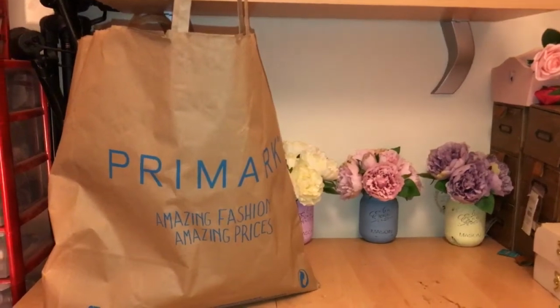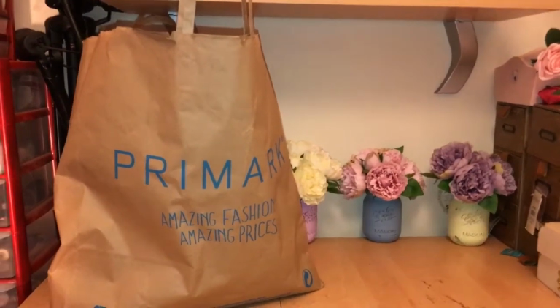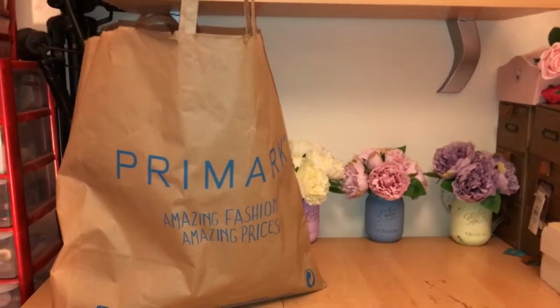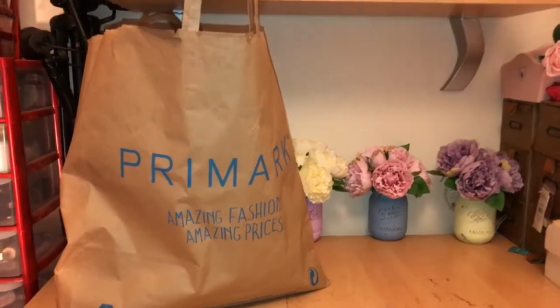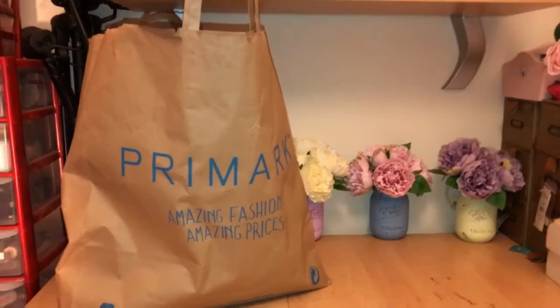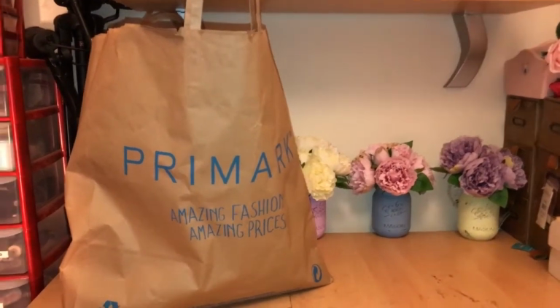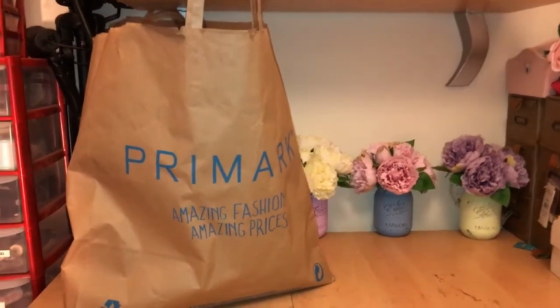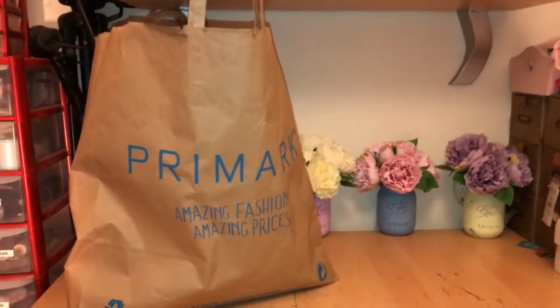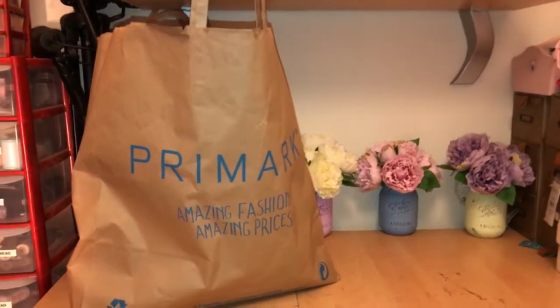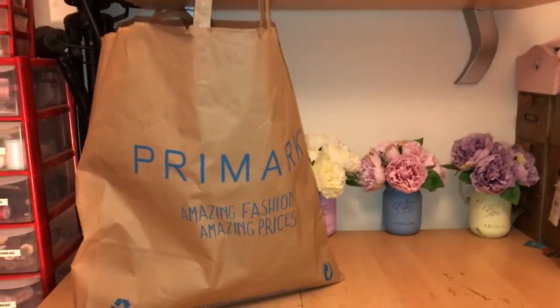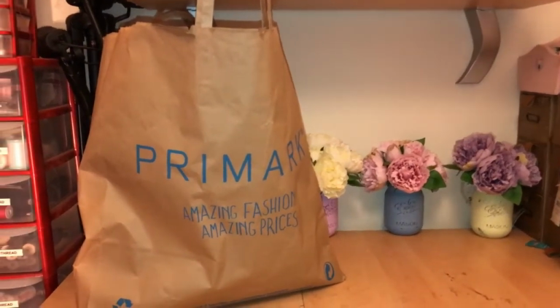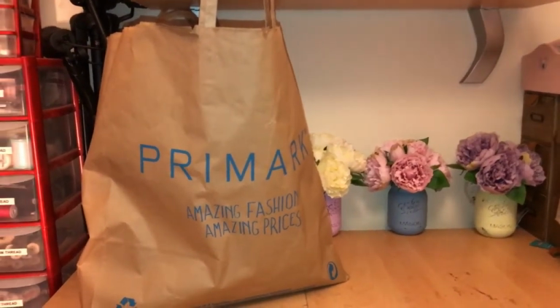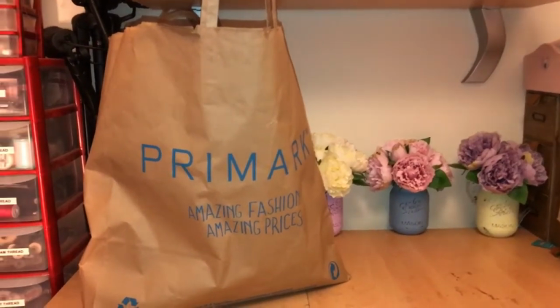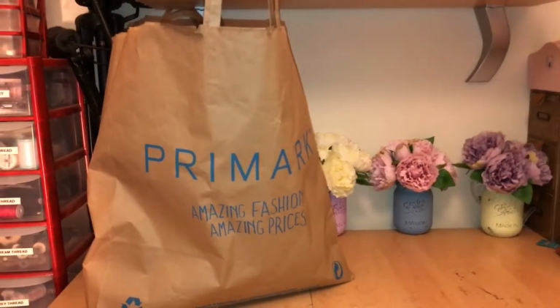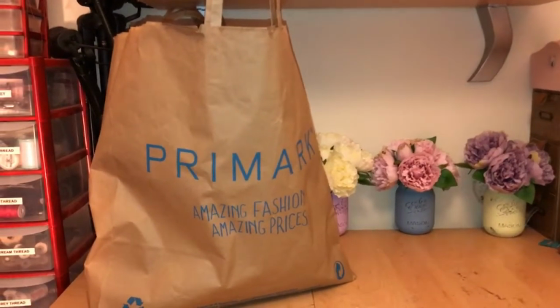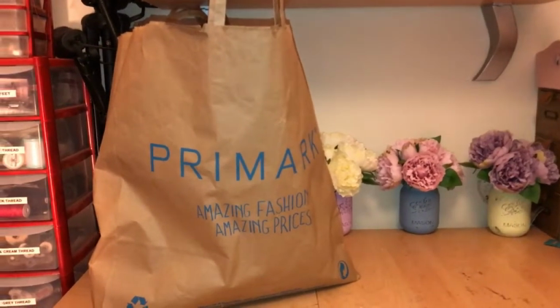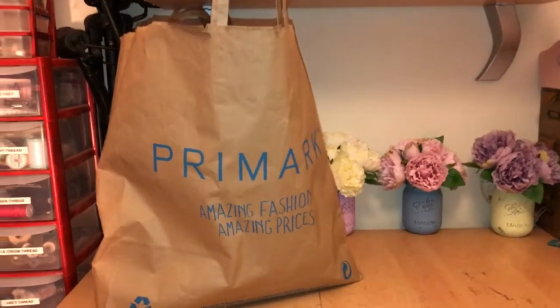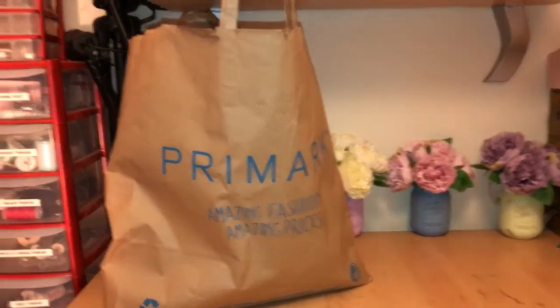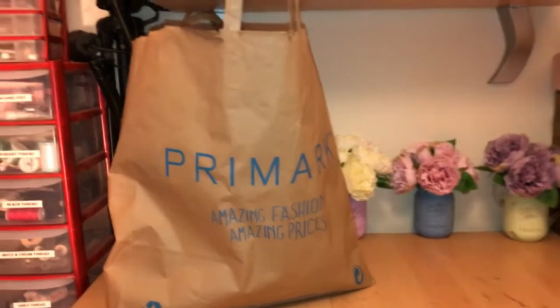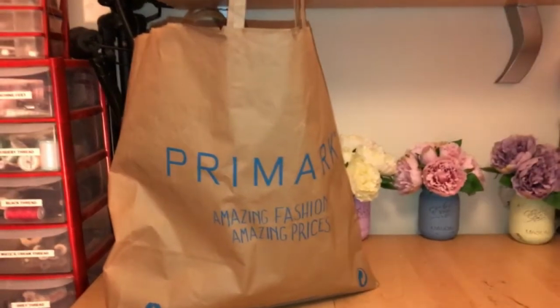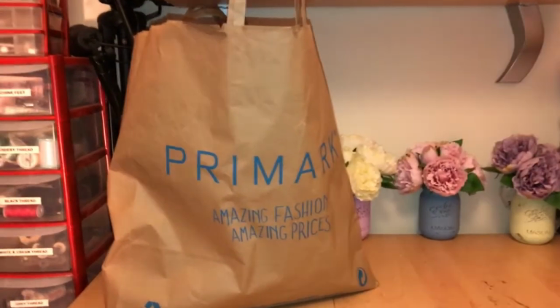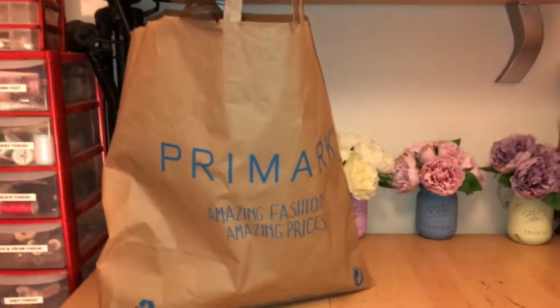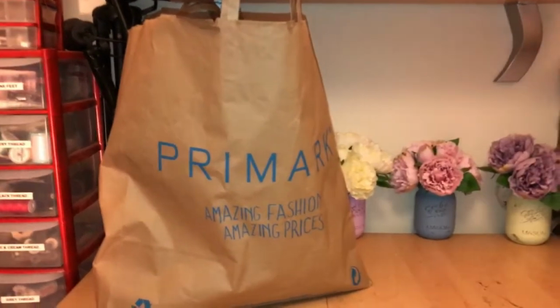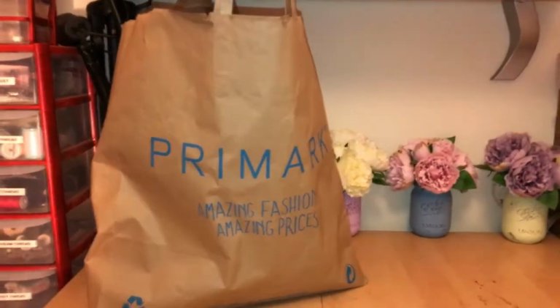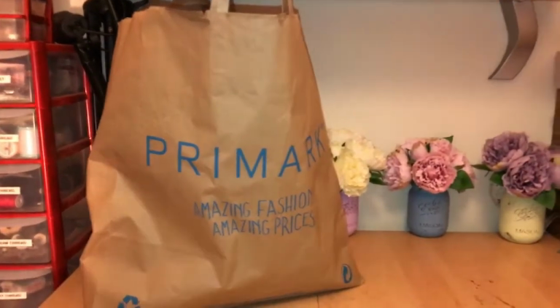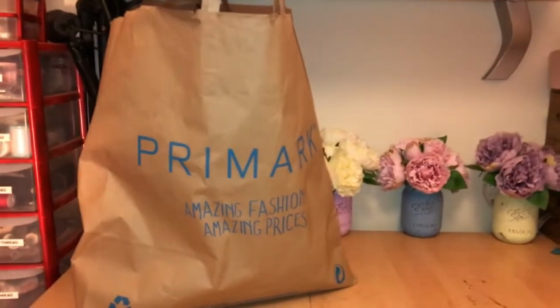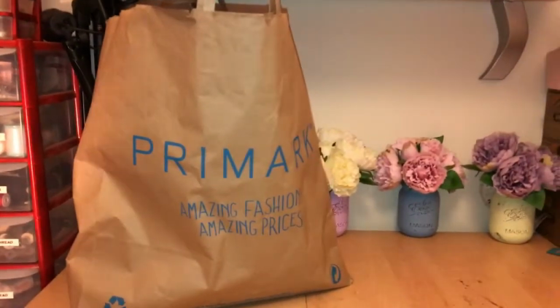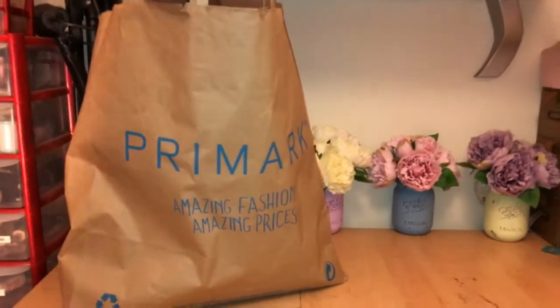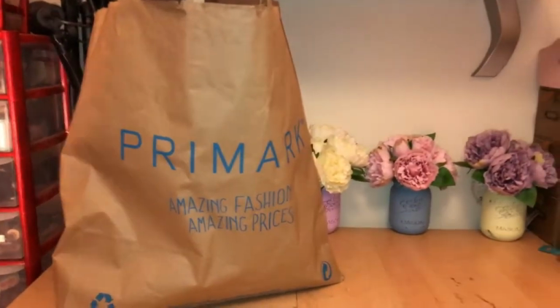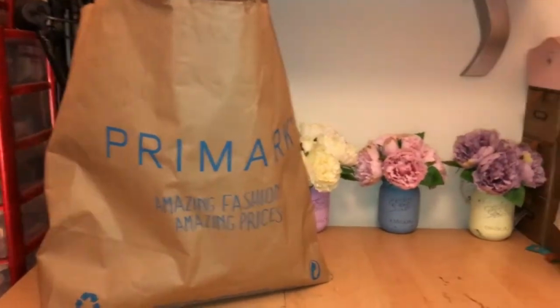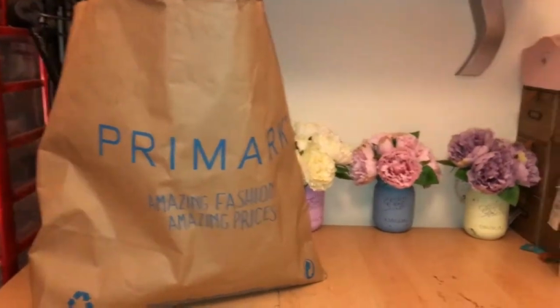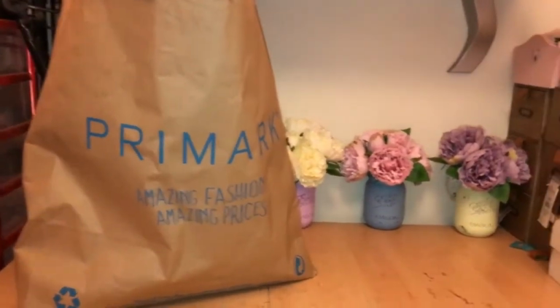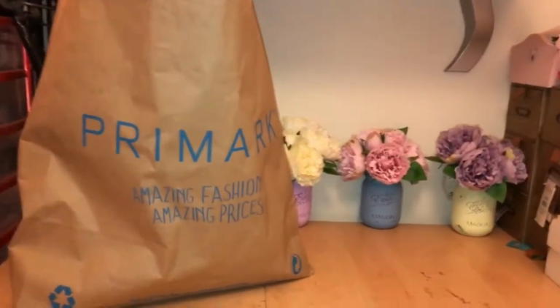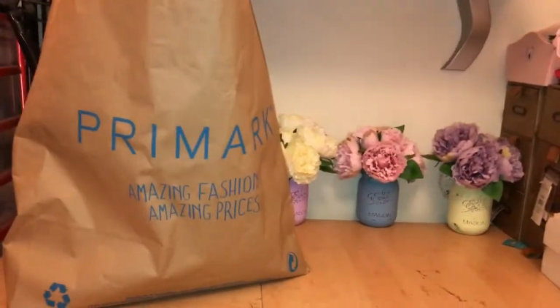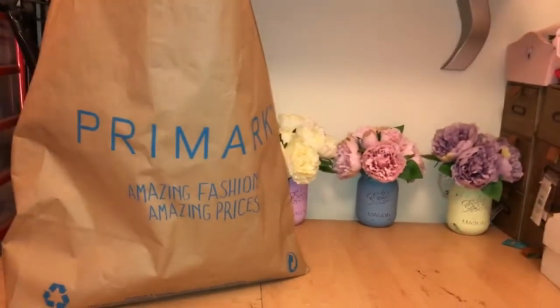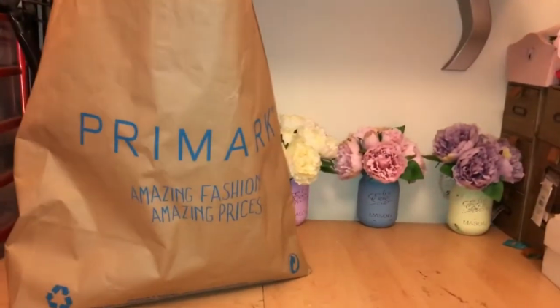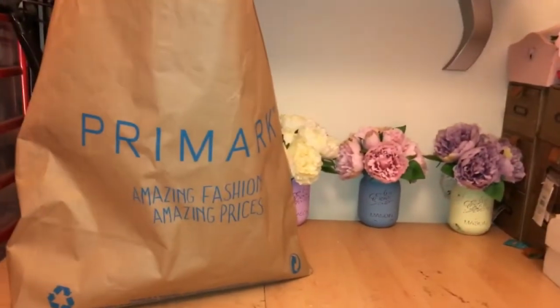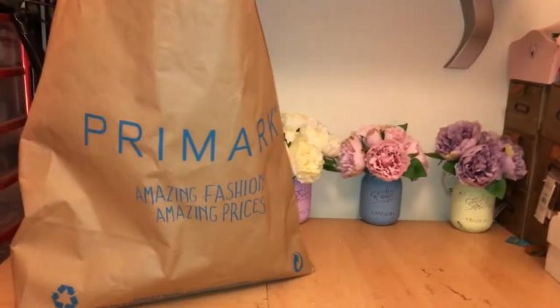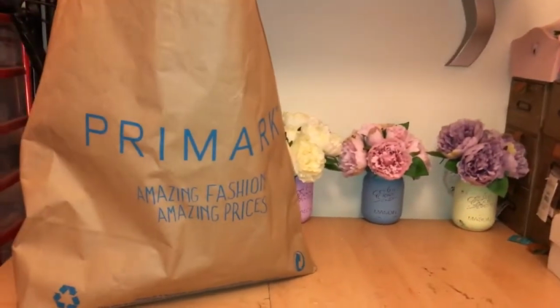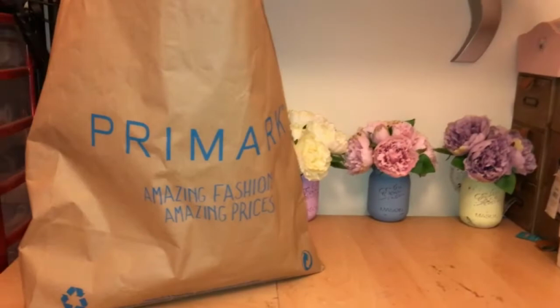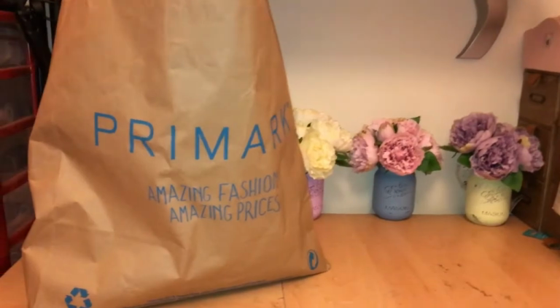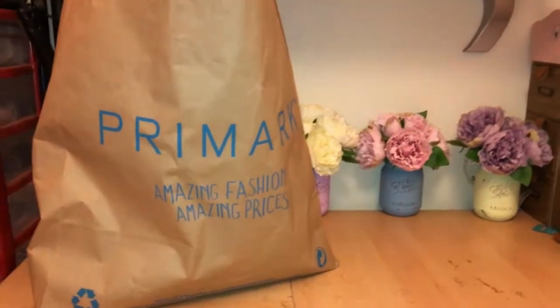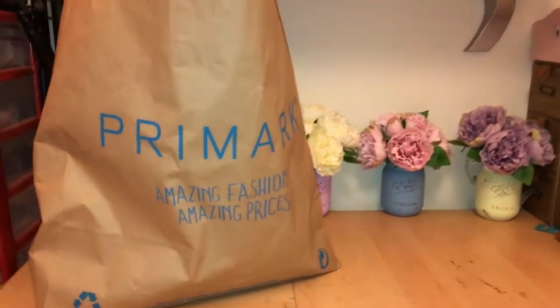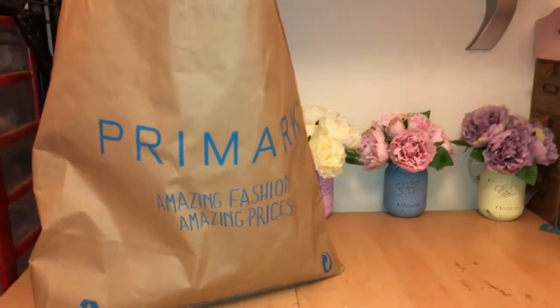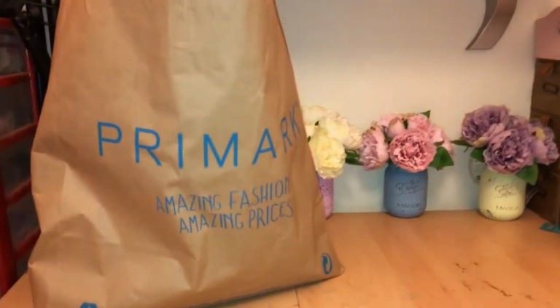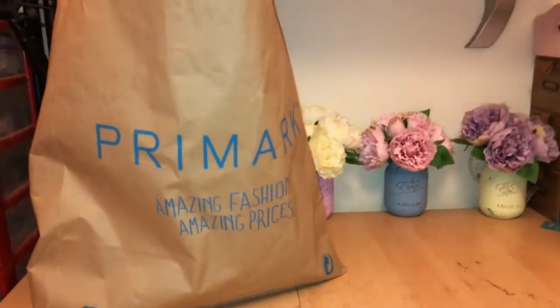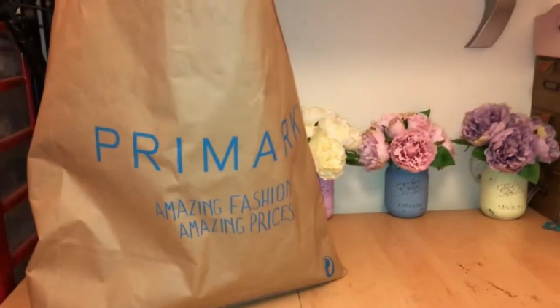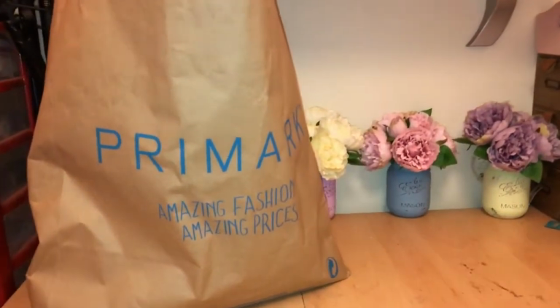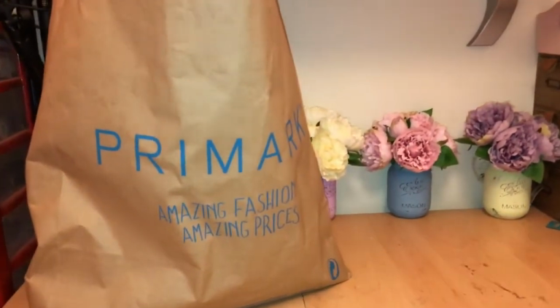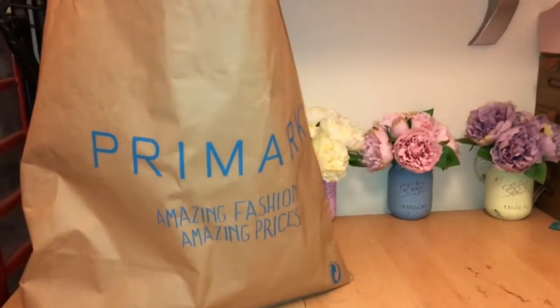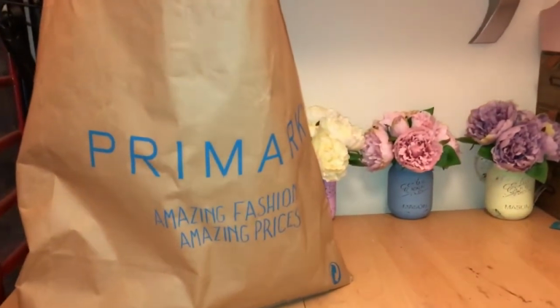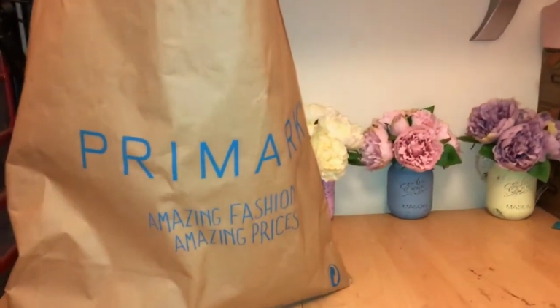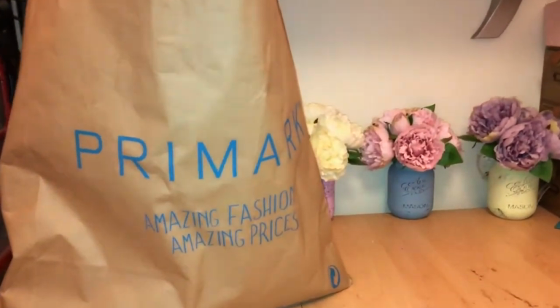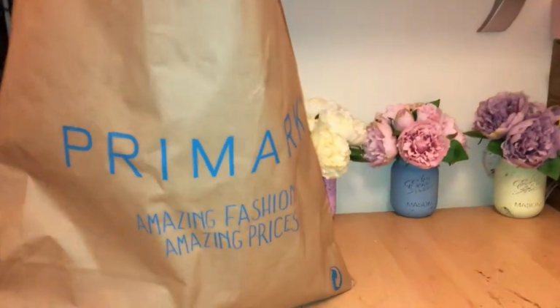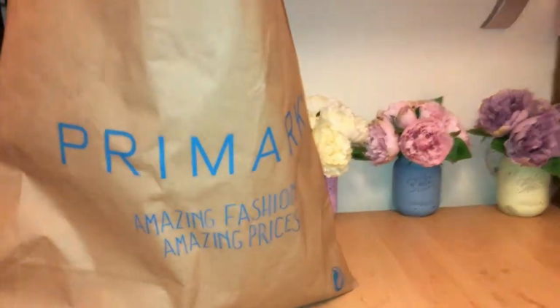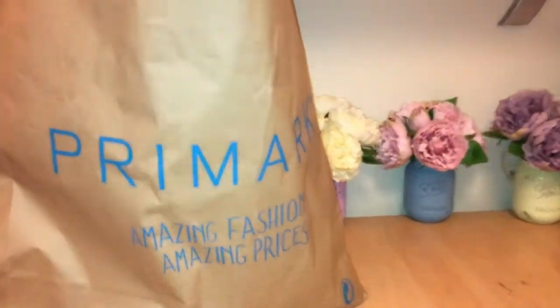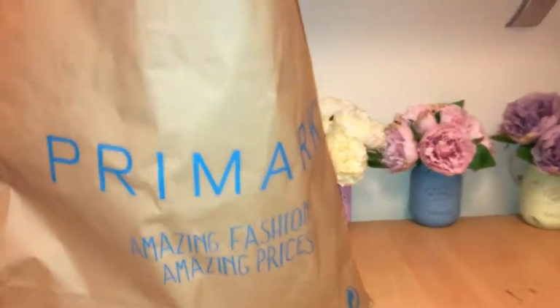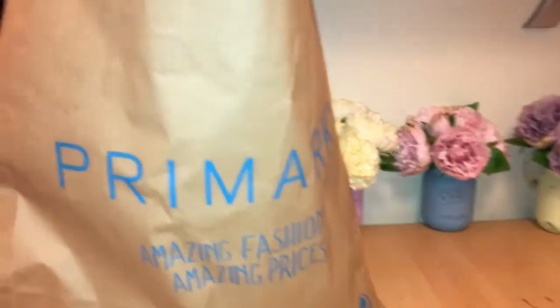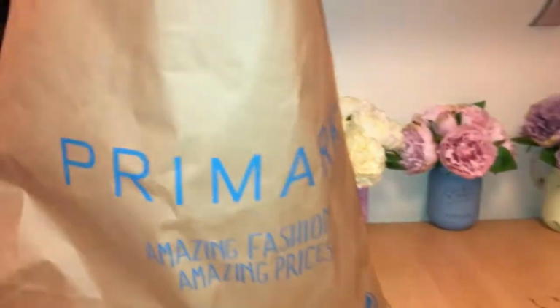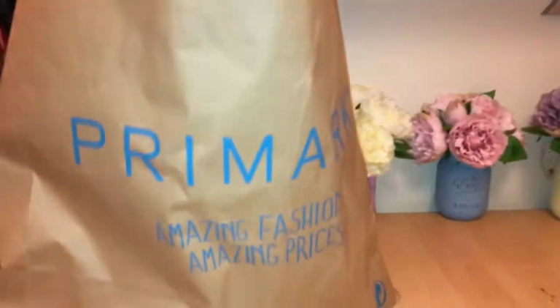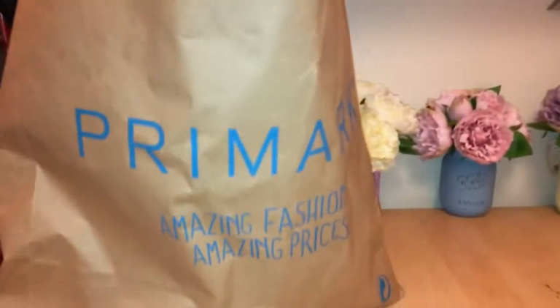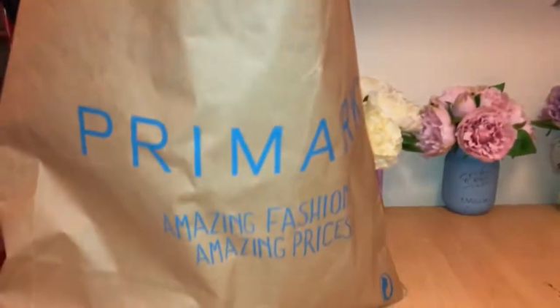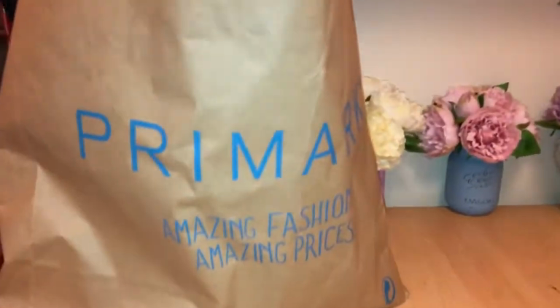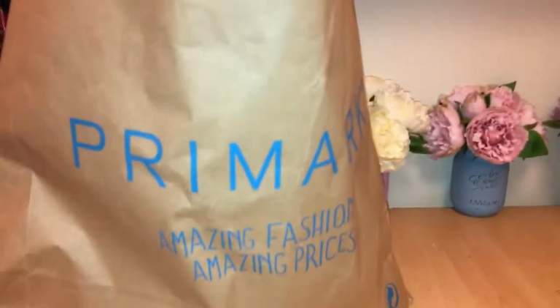Hi, today I've got another Primark haul for you and I've bought quite a few things so I'll show you what I've got.